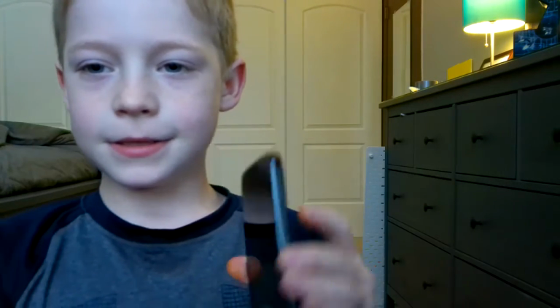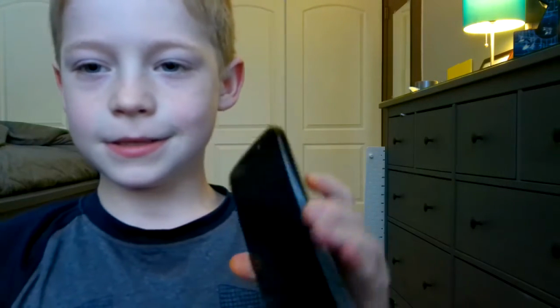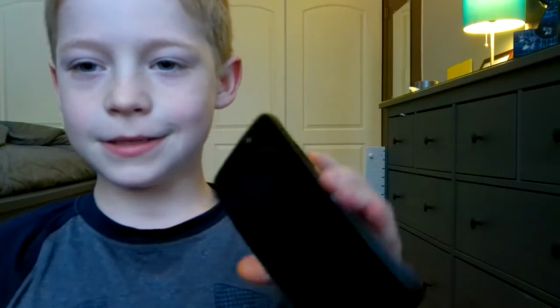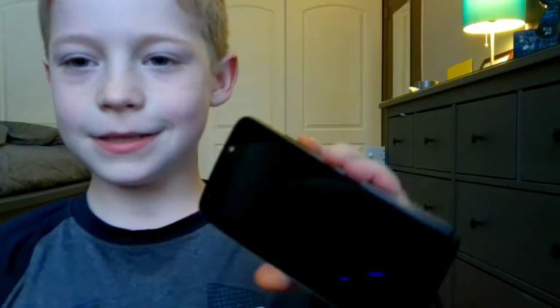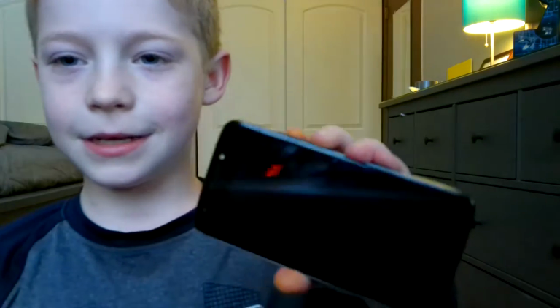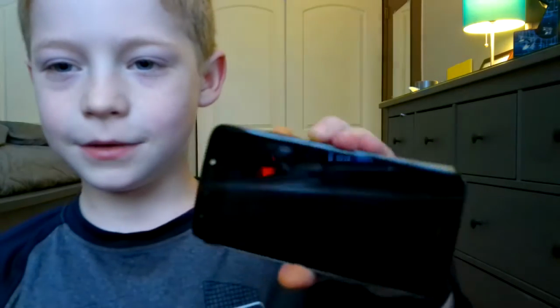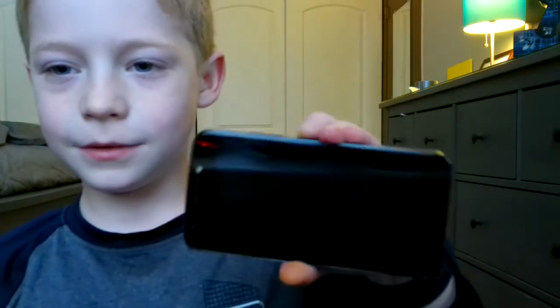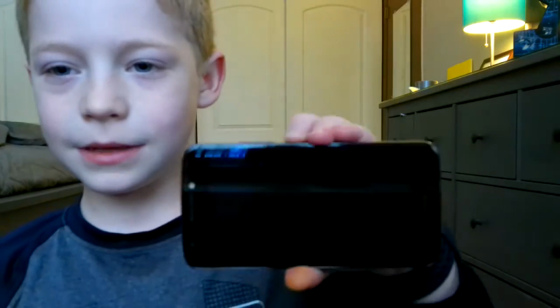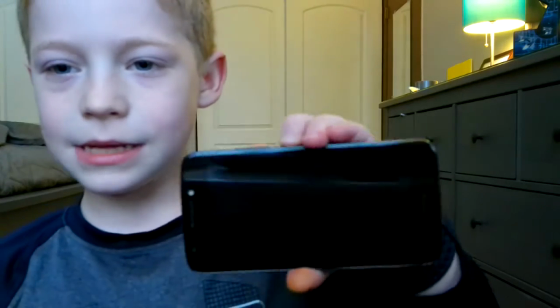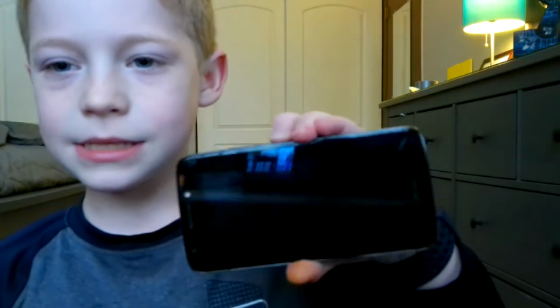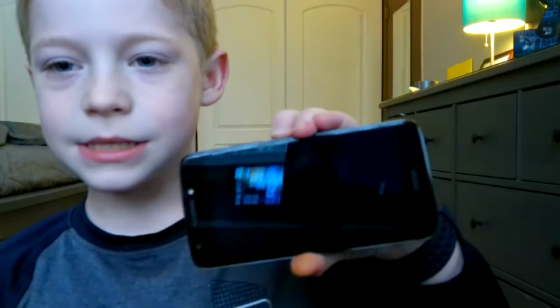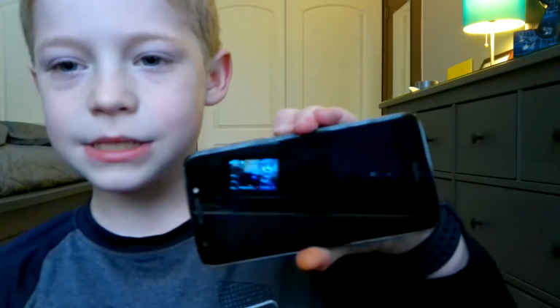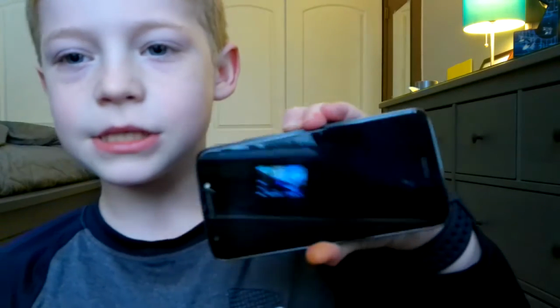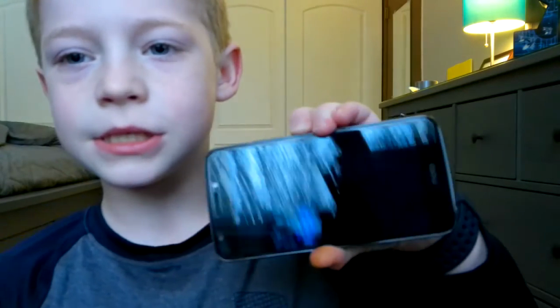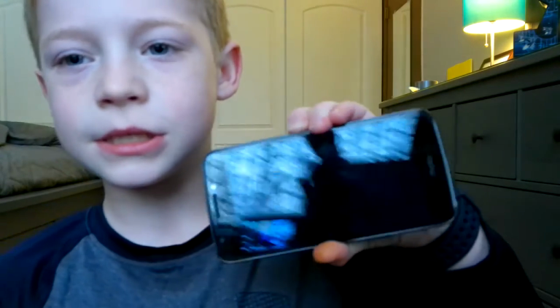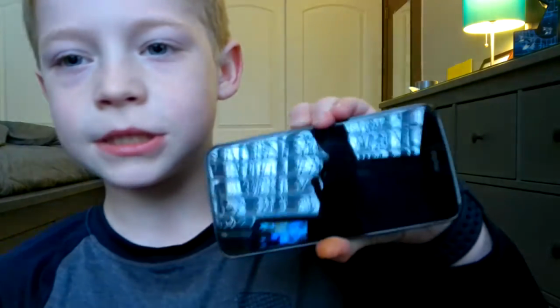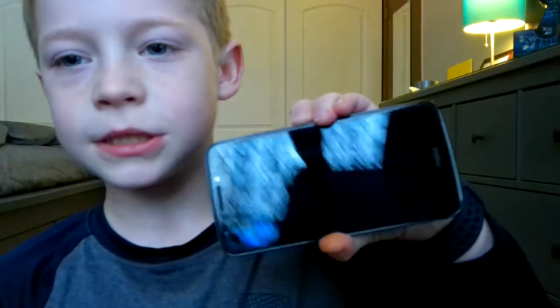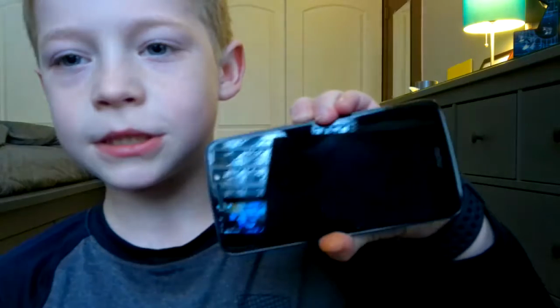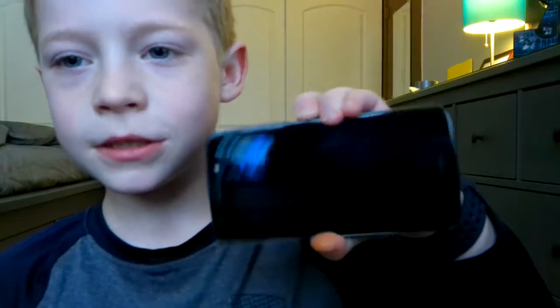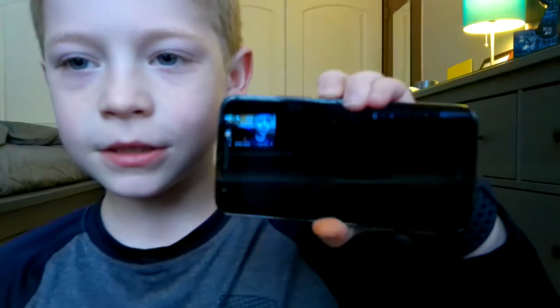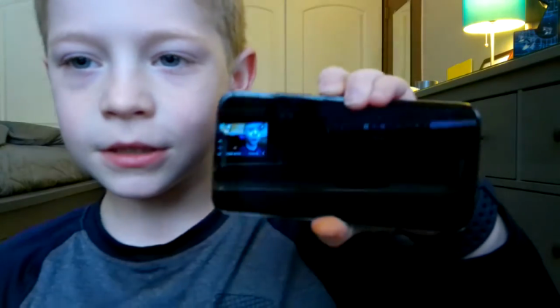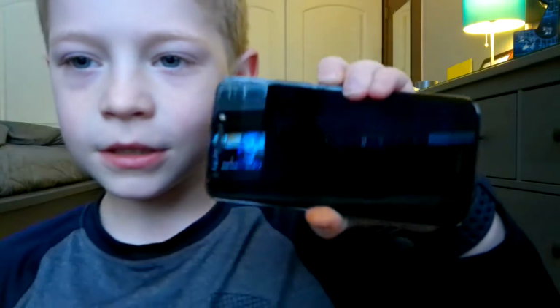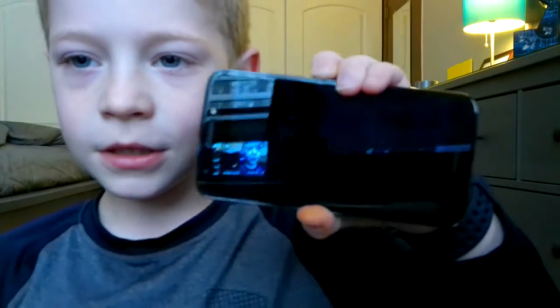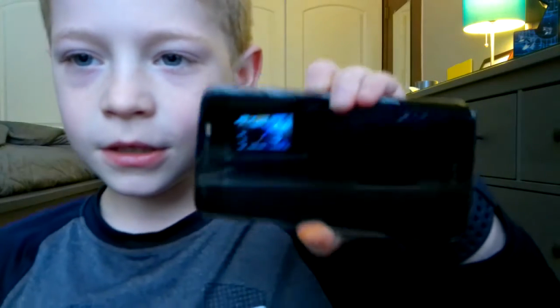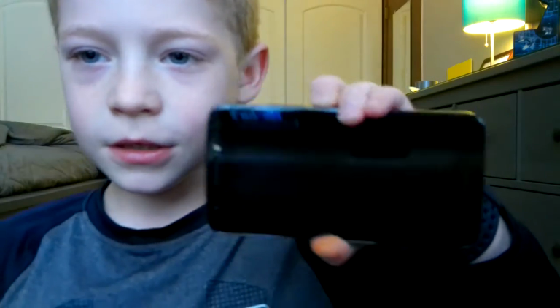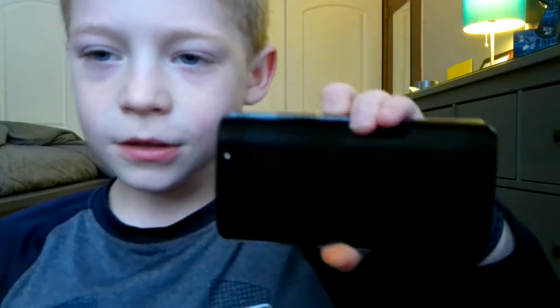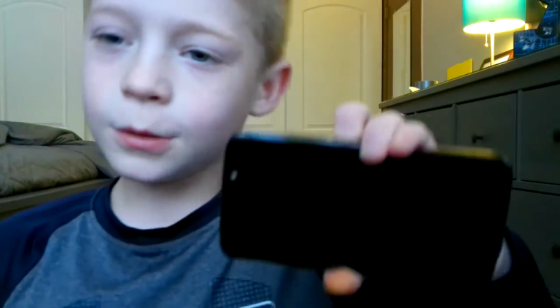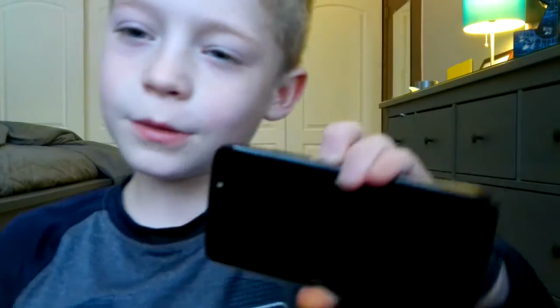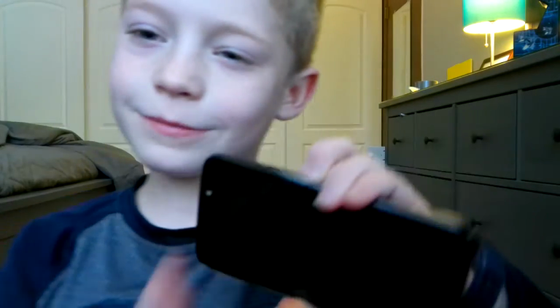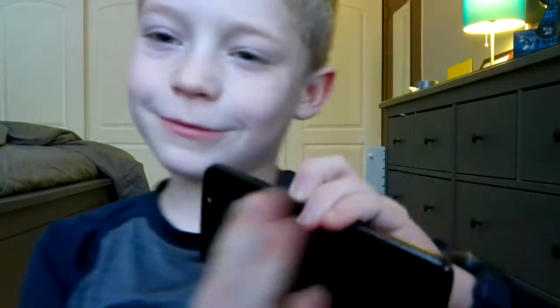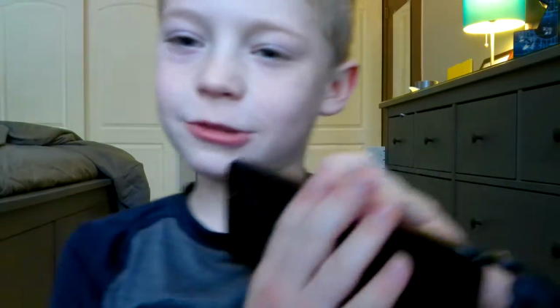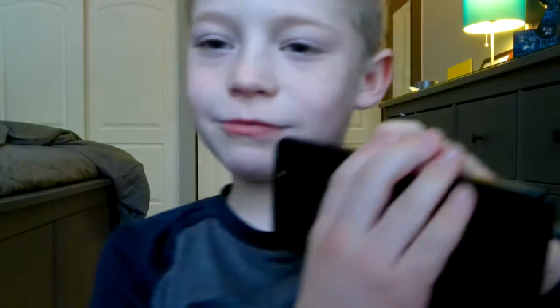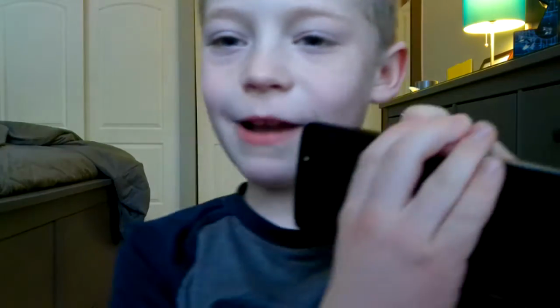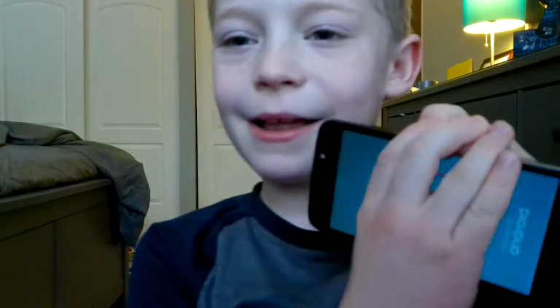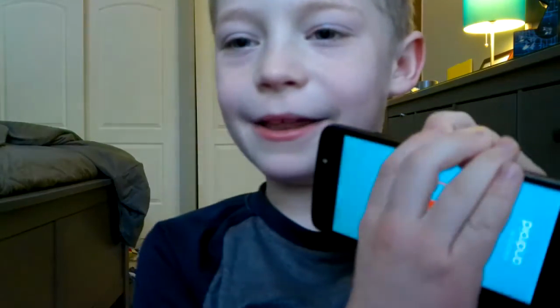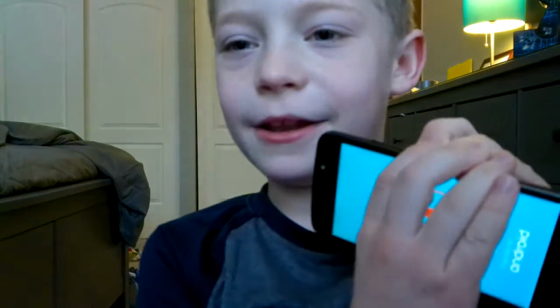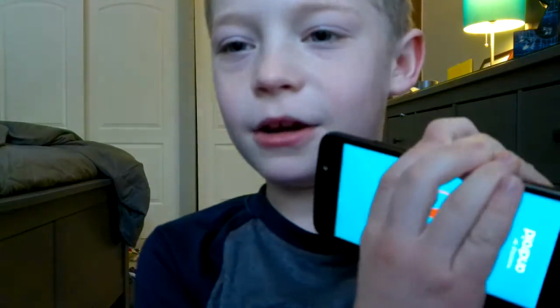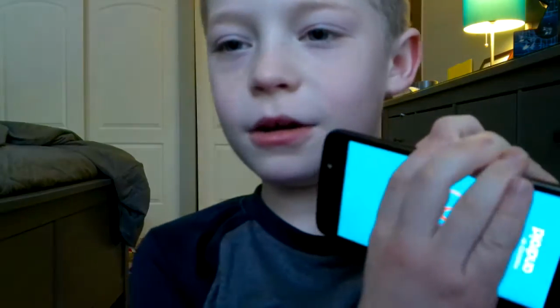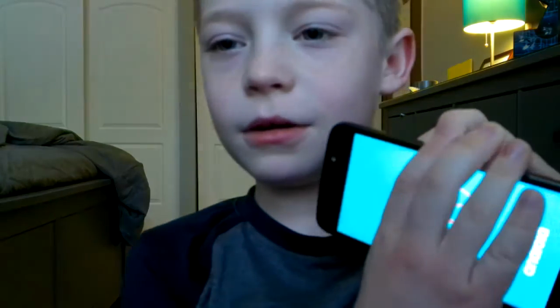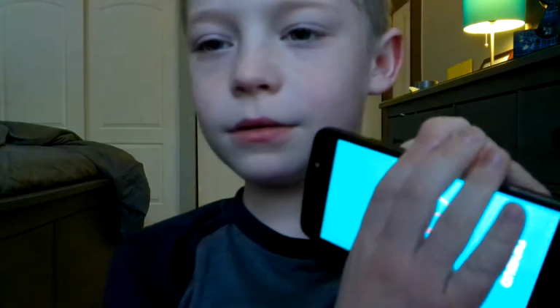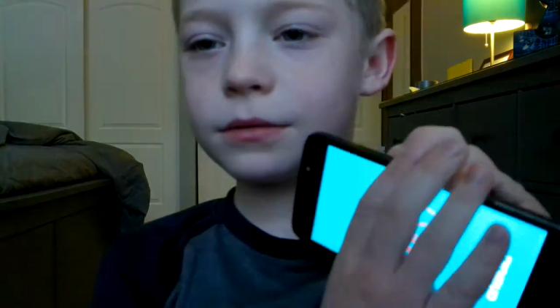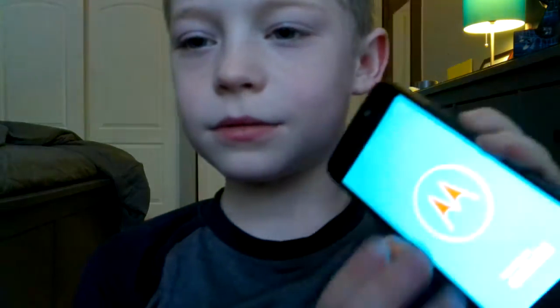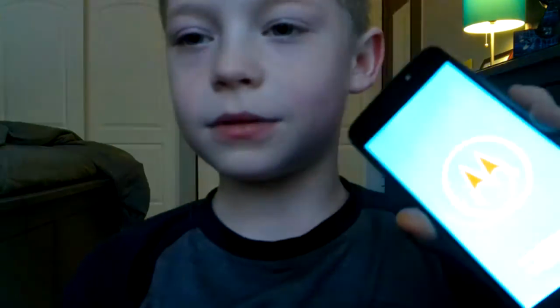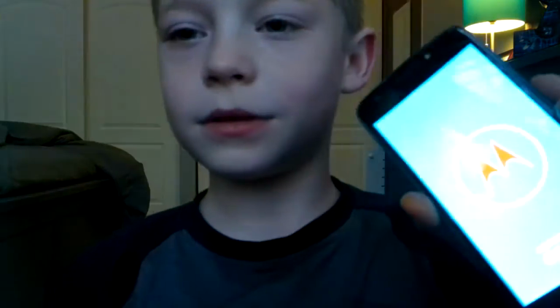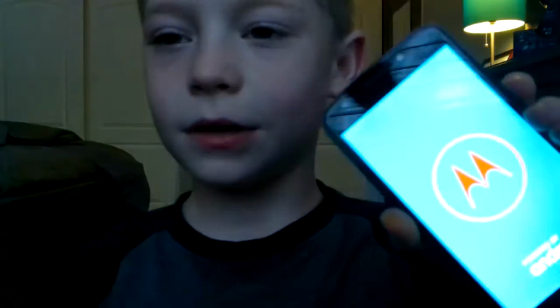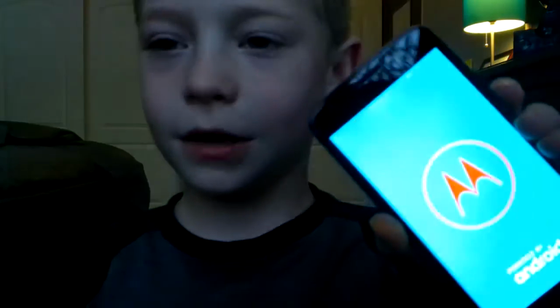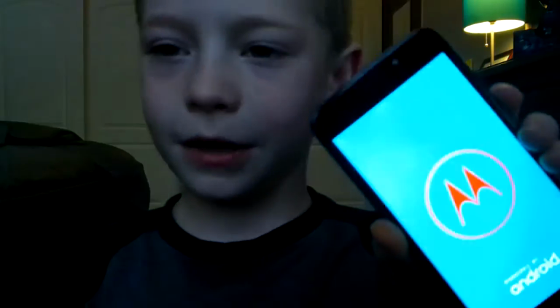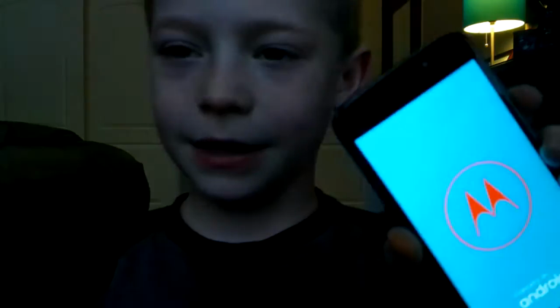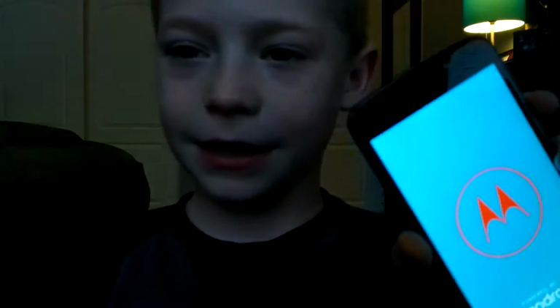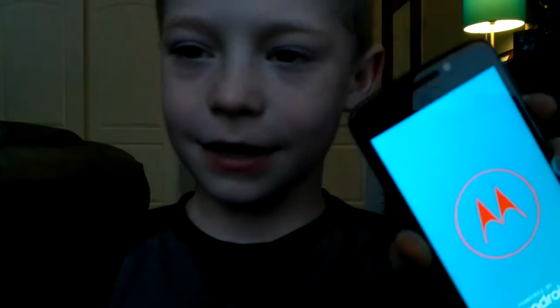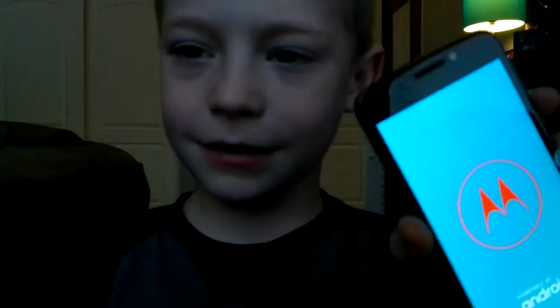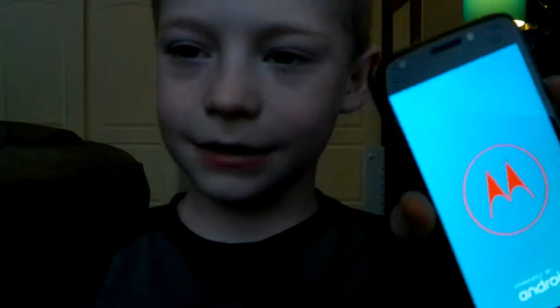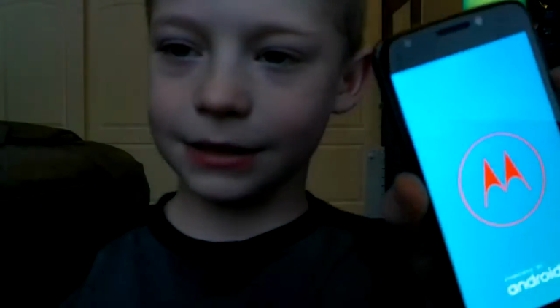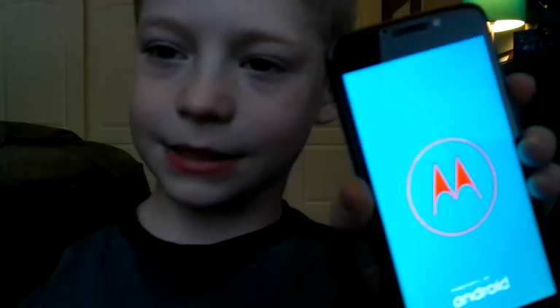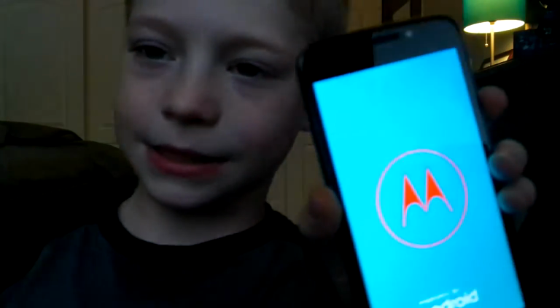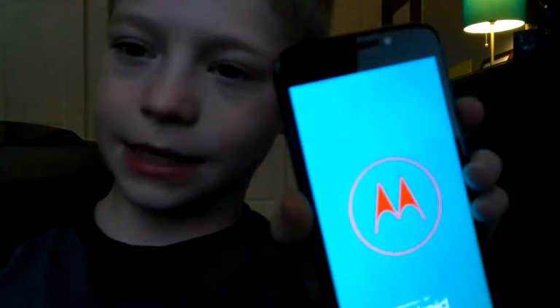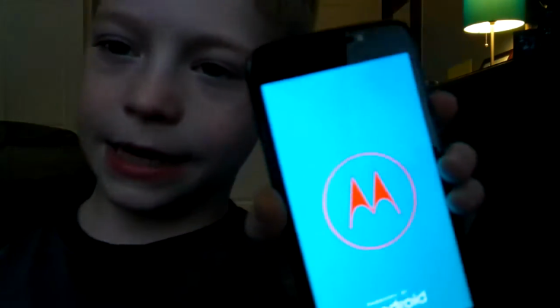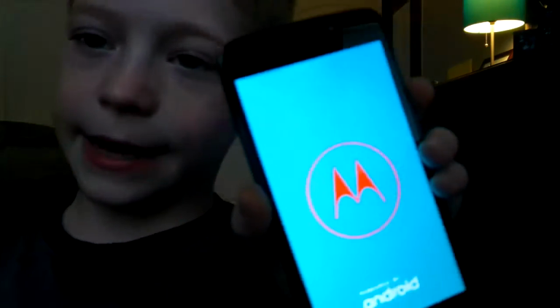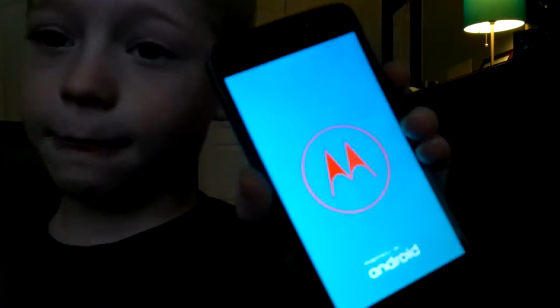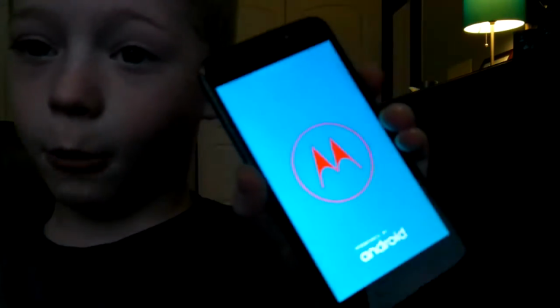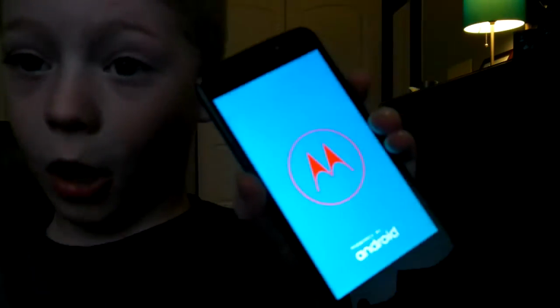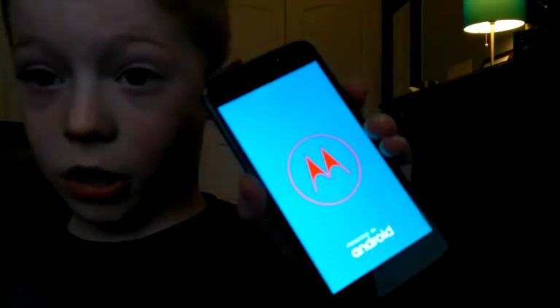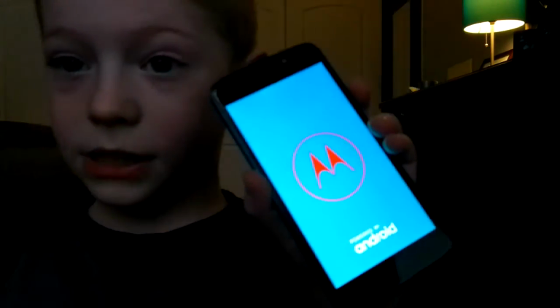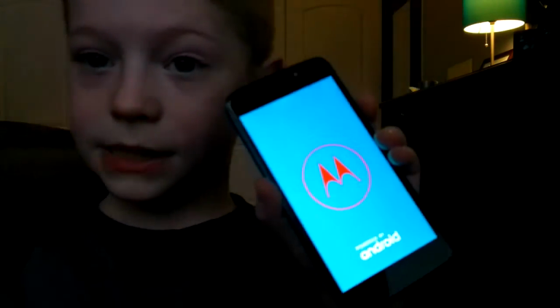Now let's just try and turn it on. You see — it works!